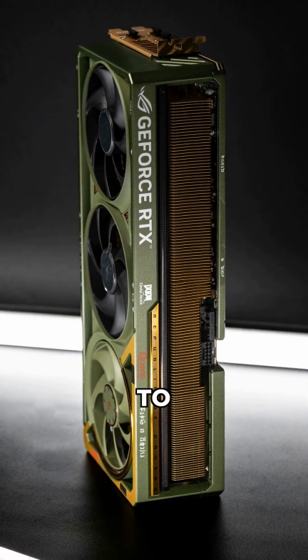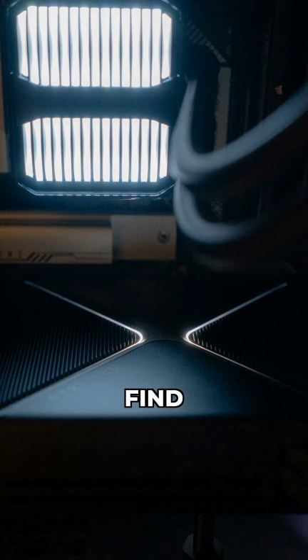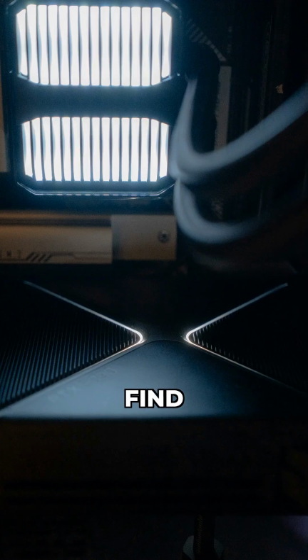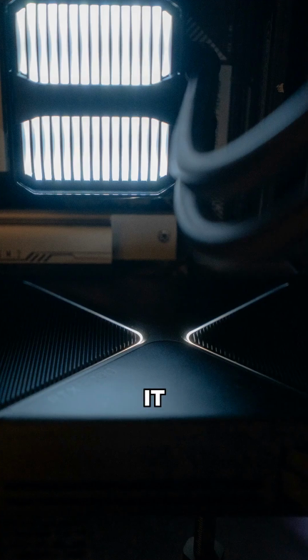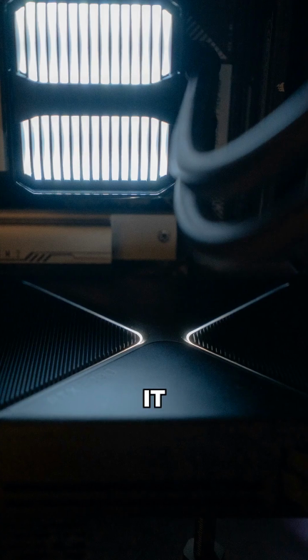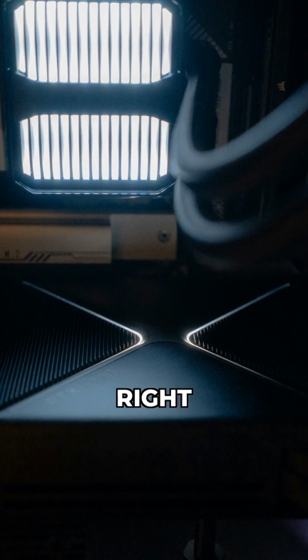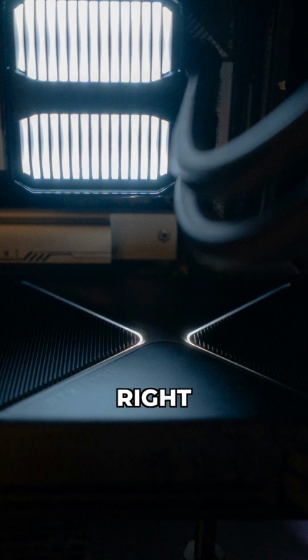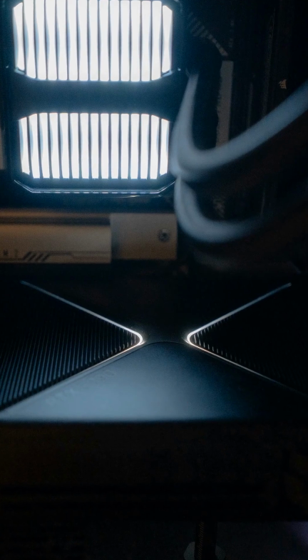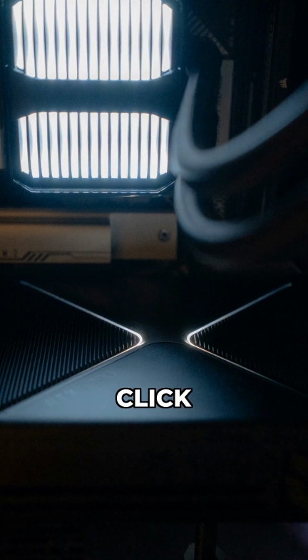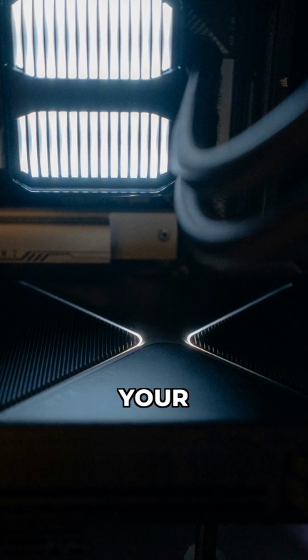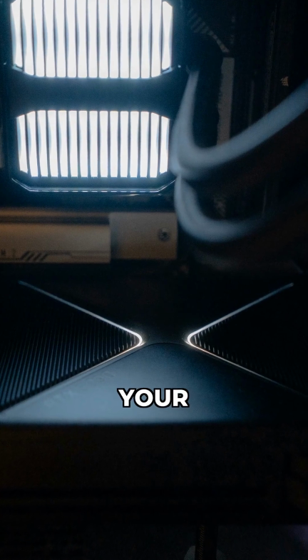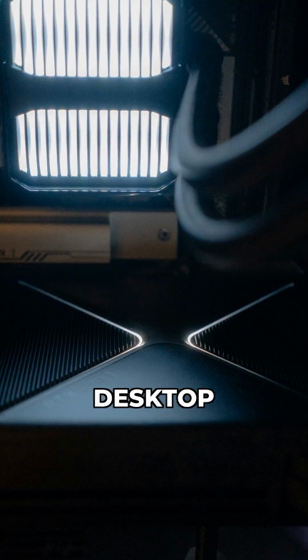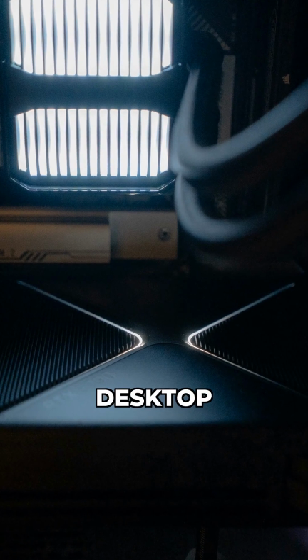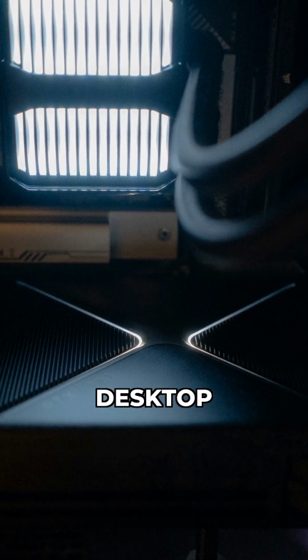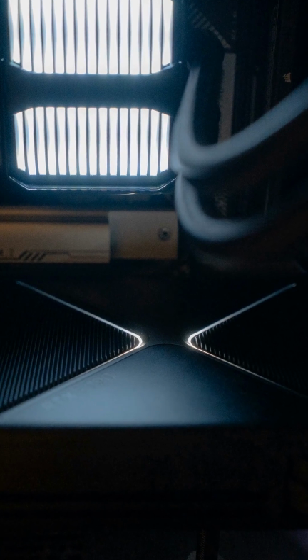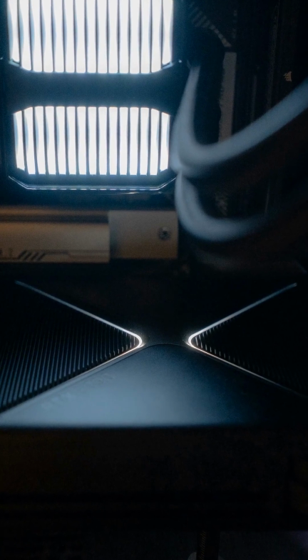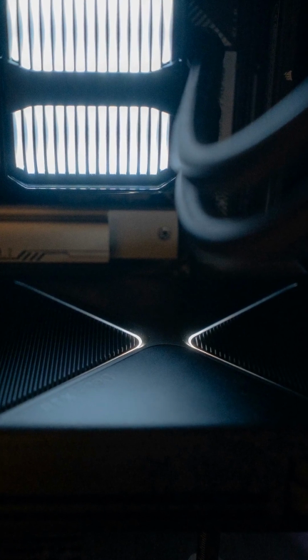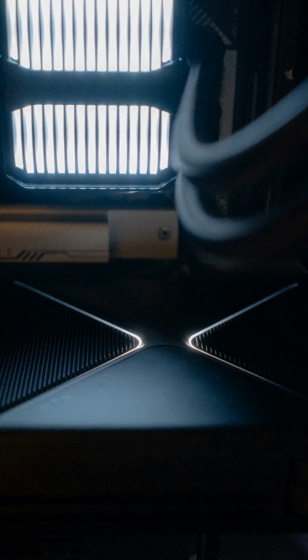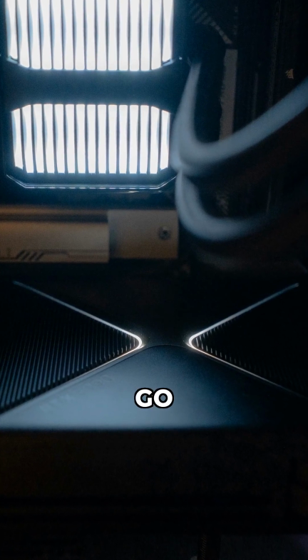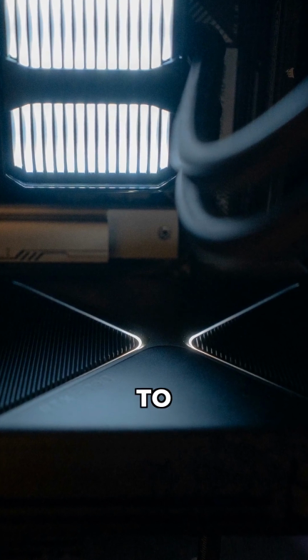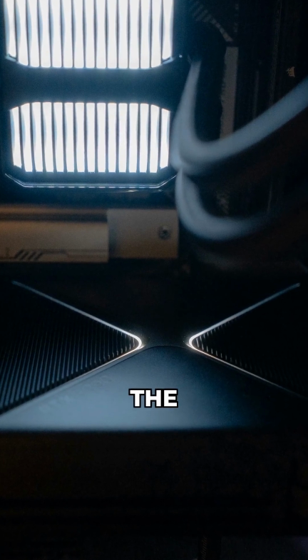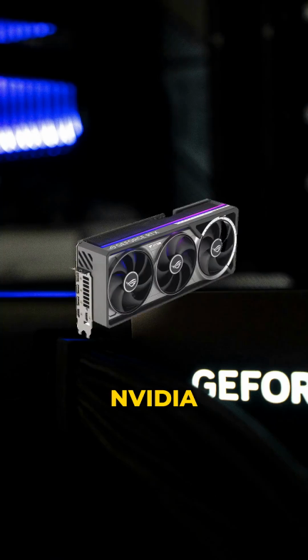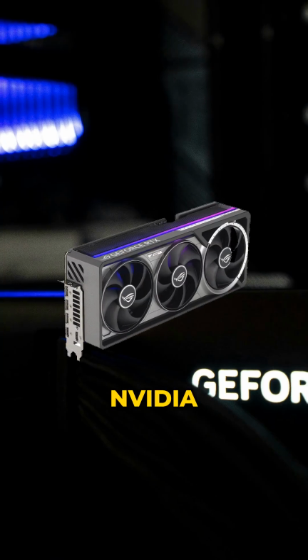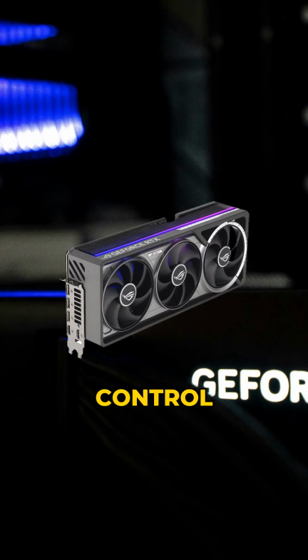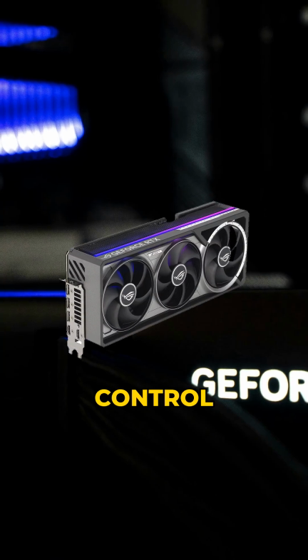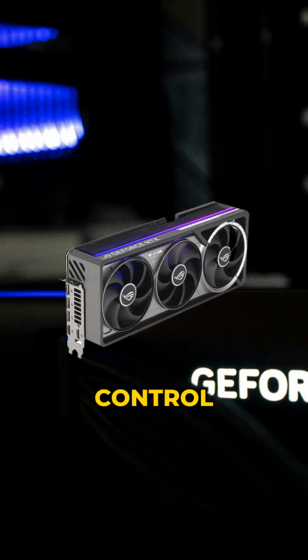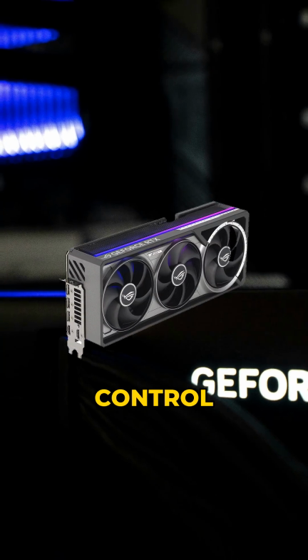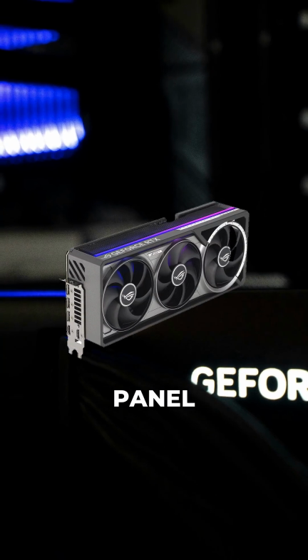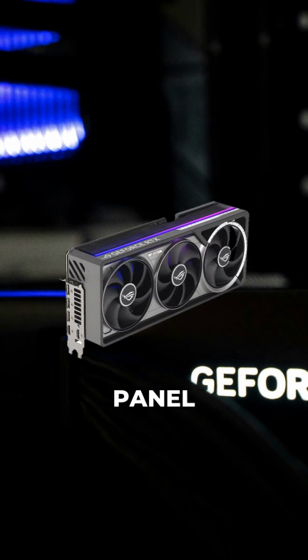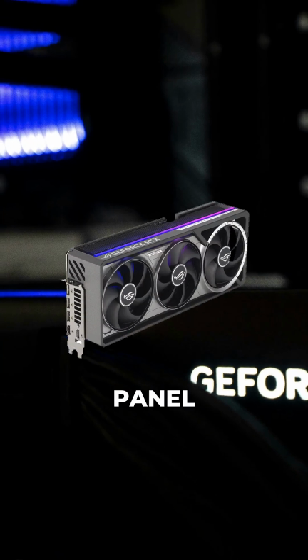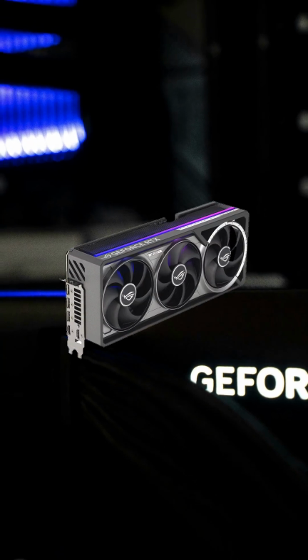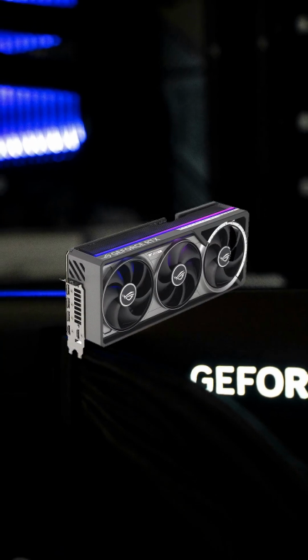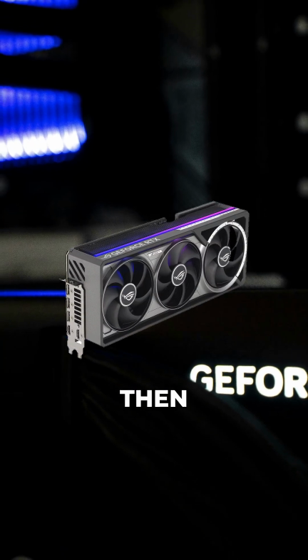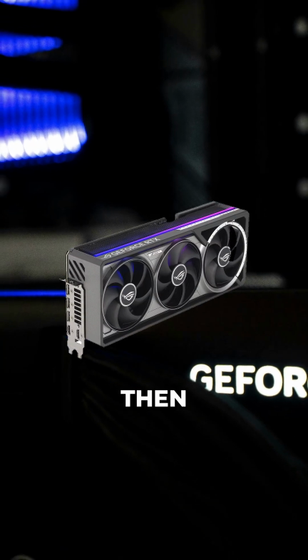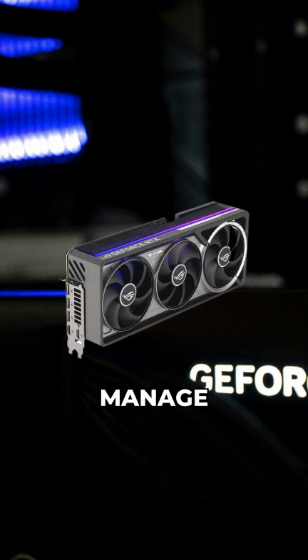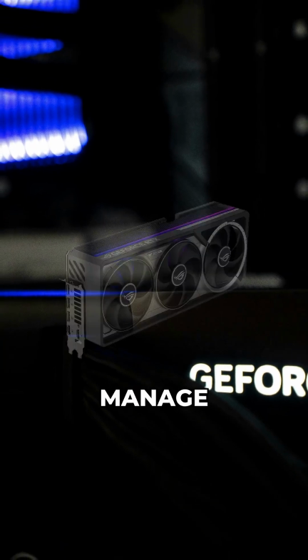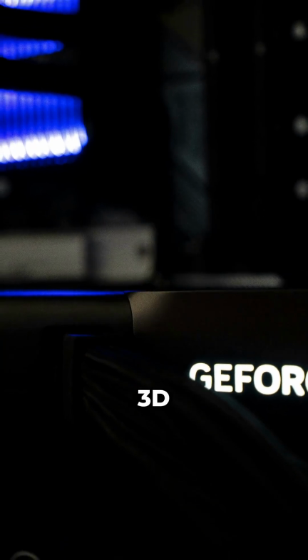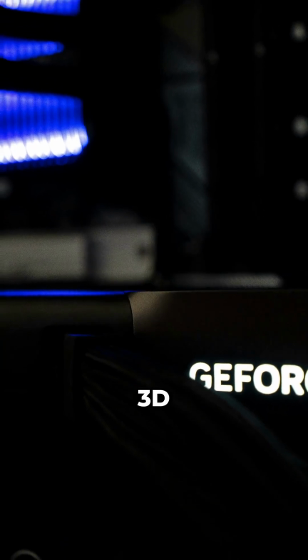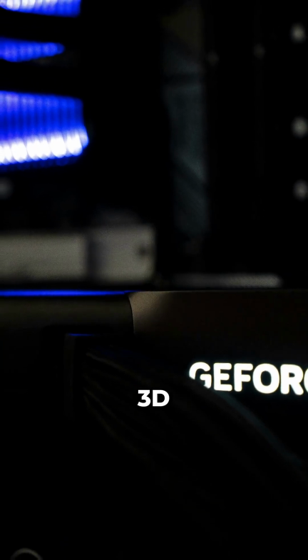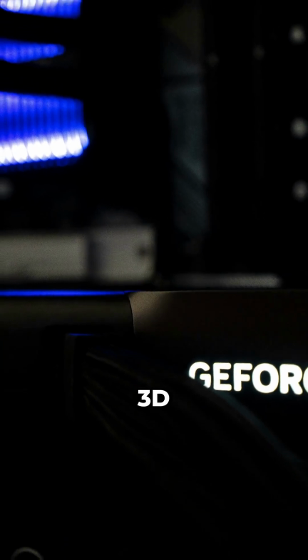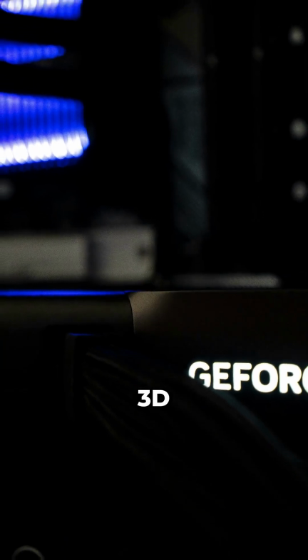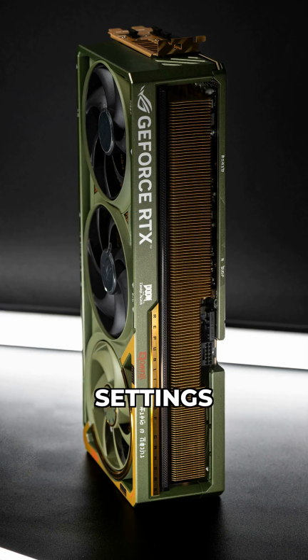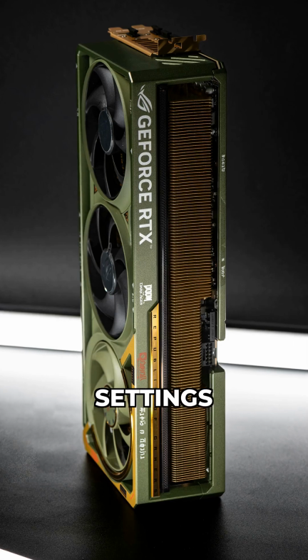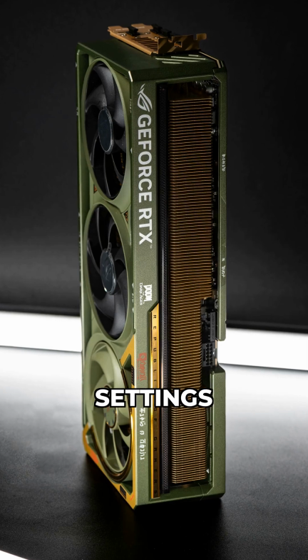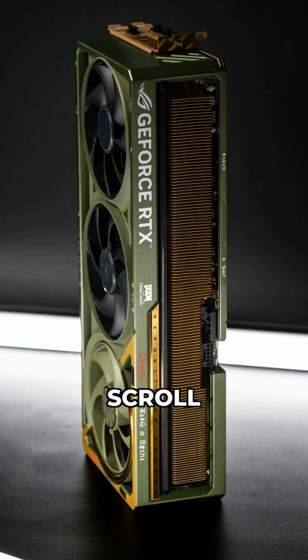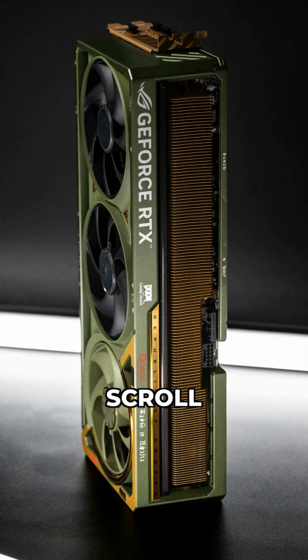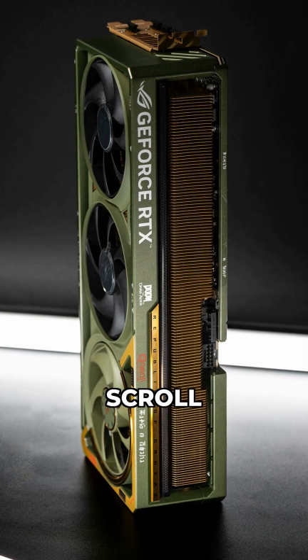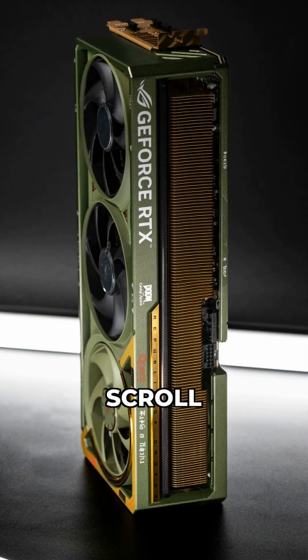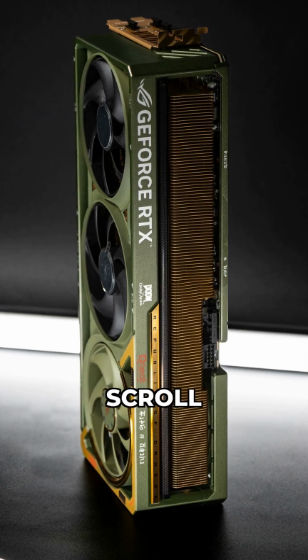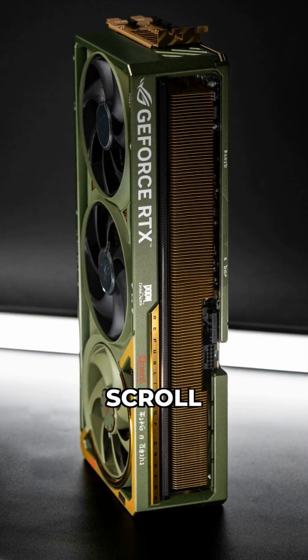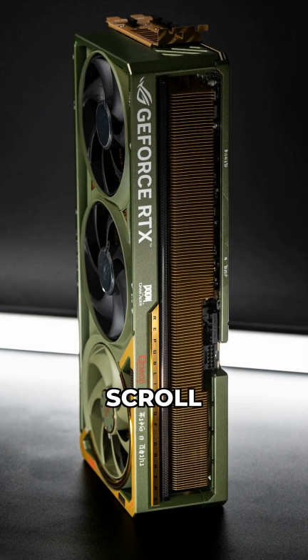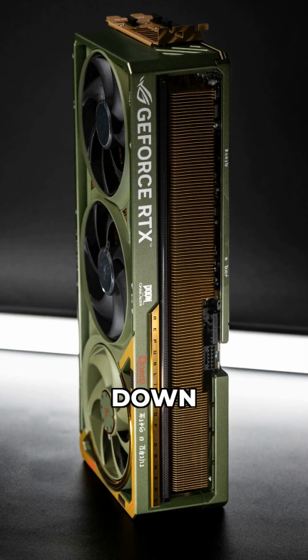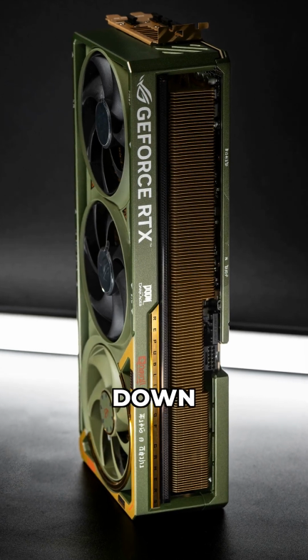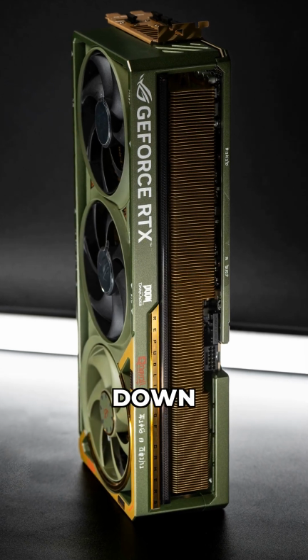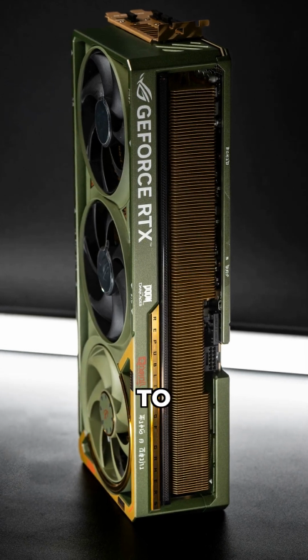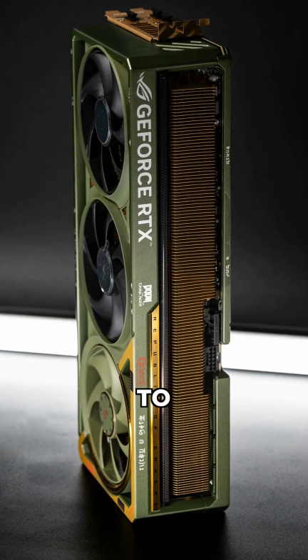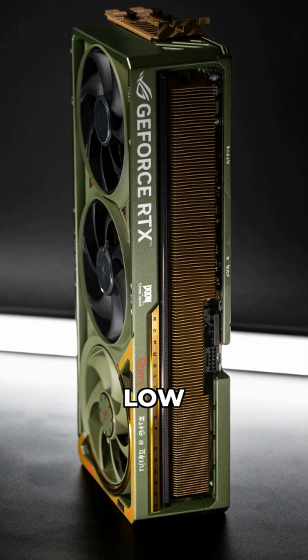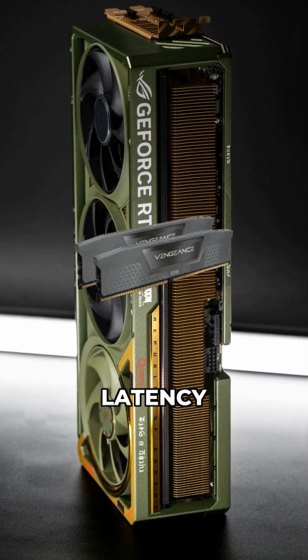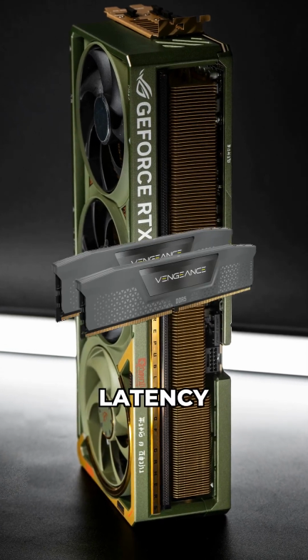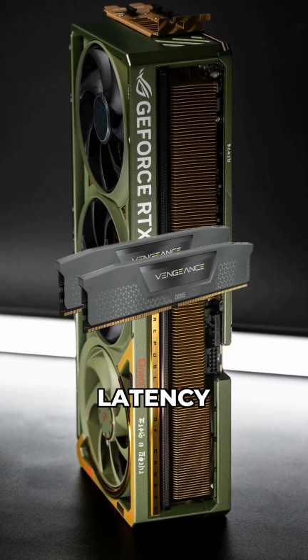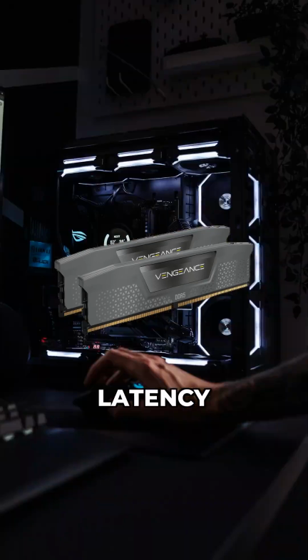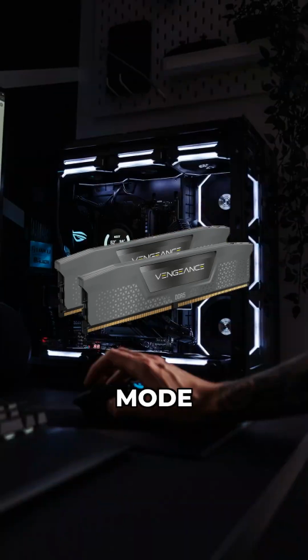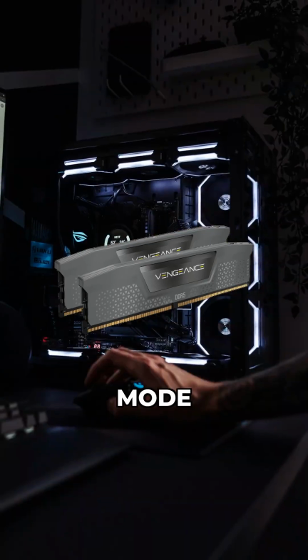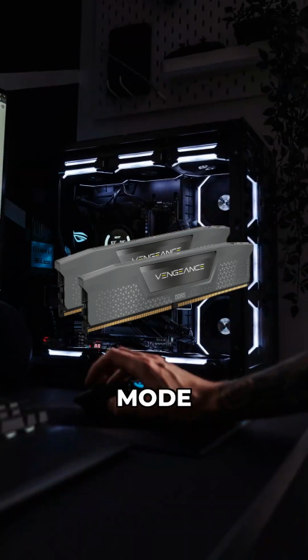To find it, right-click your desktop, go to the NVIDIA Control Panel, then Manage 3D Settings. Scroll down to Low Latency Mode.